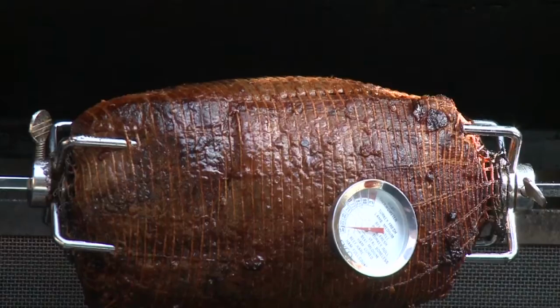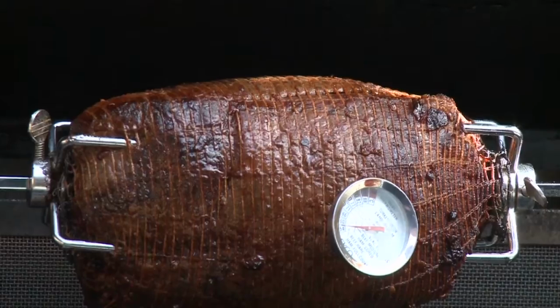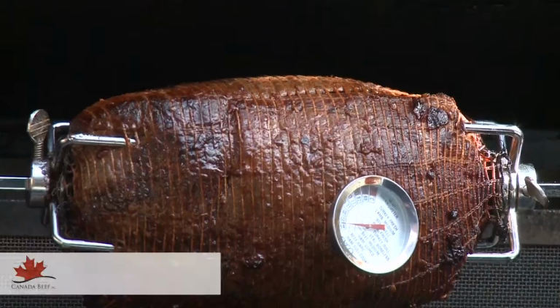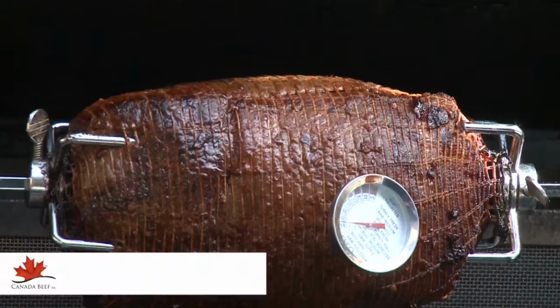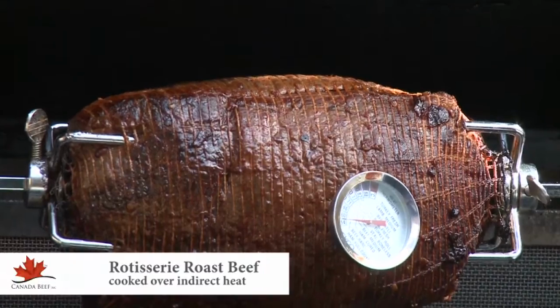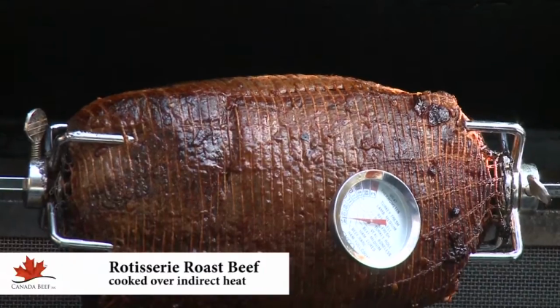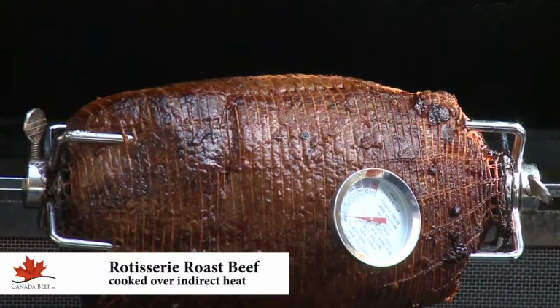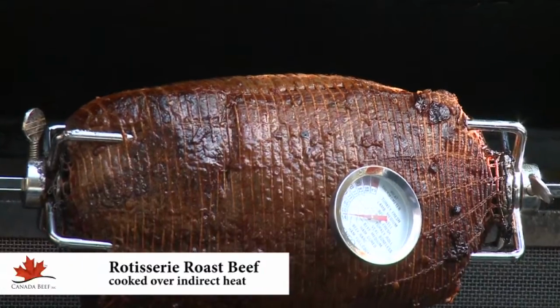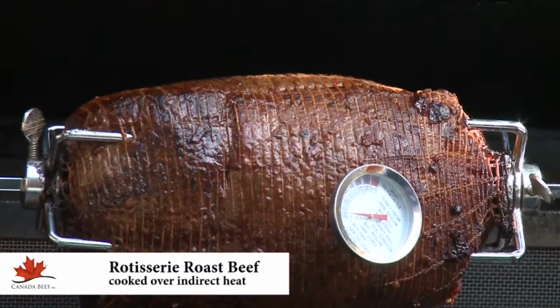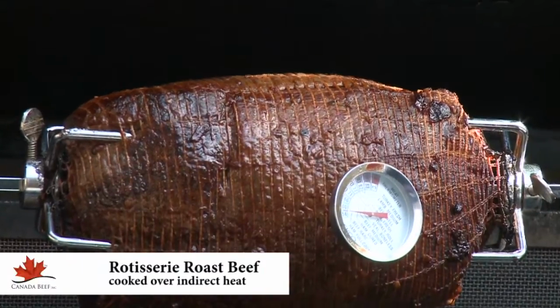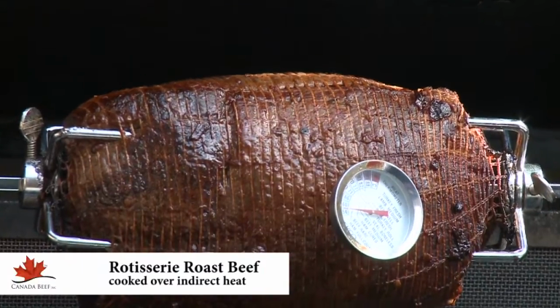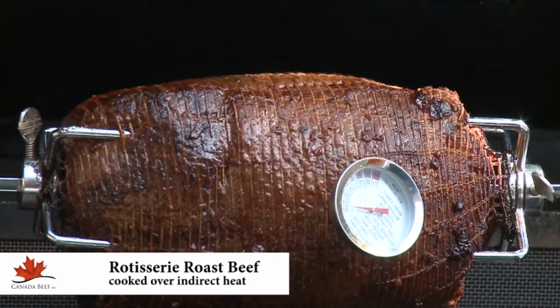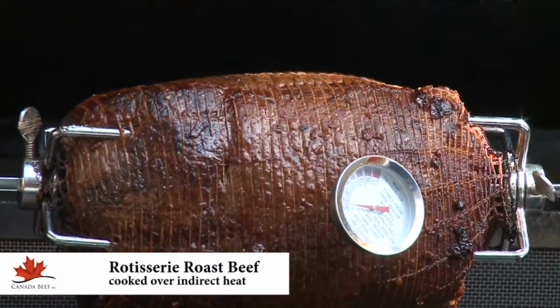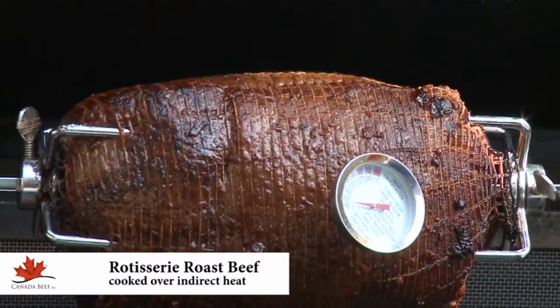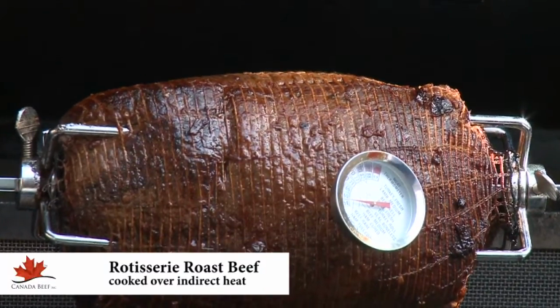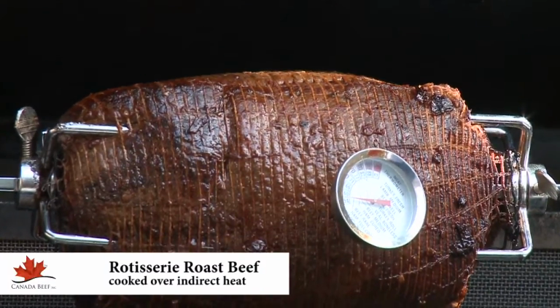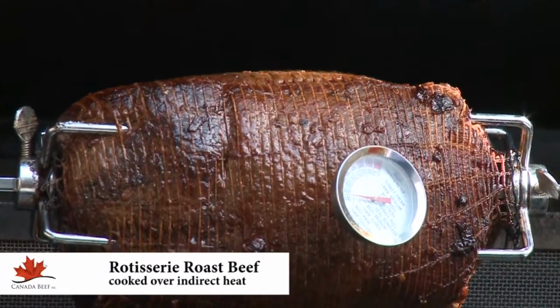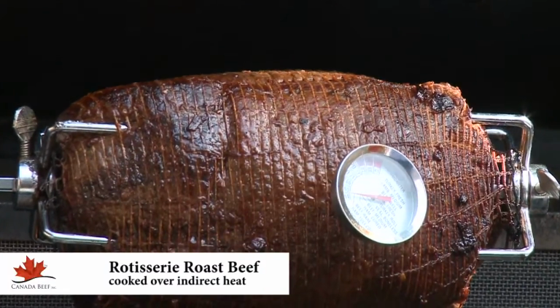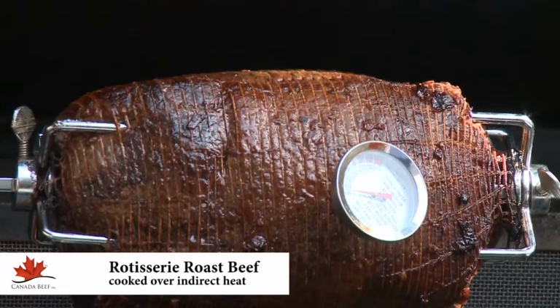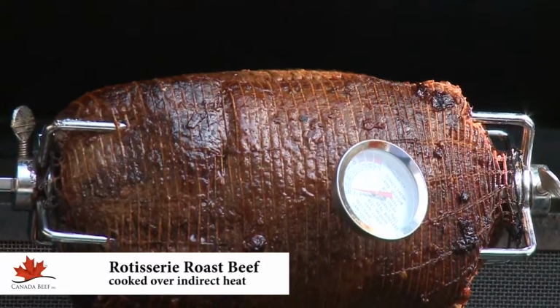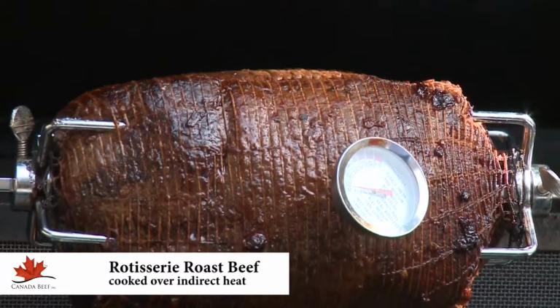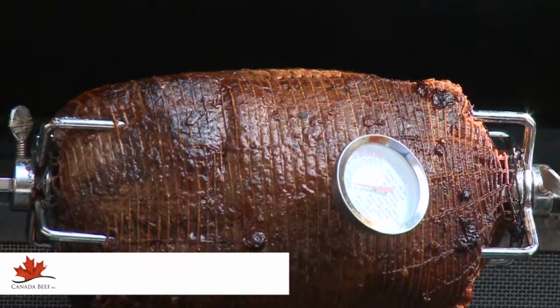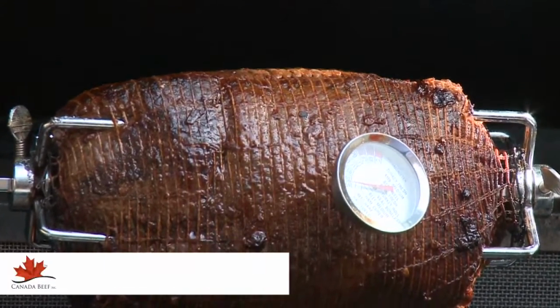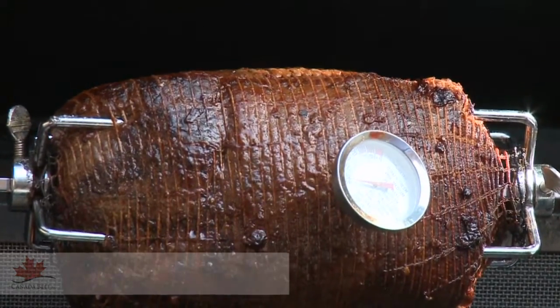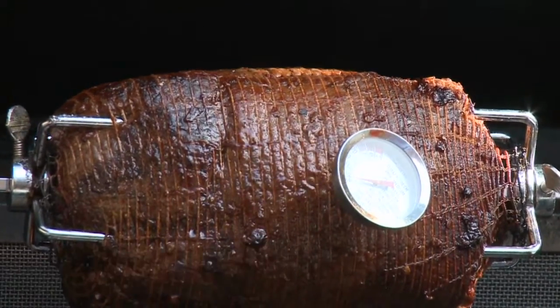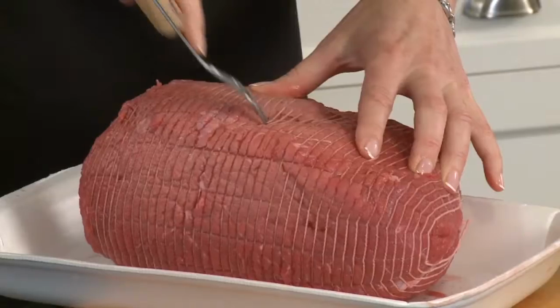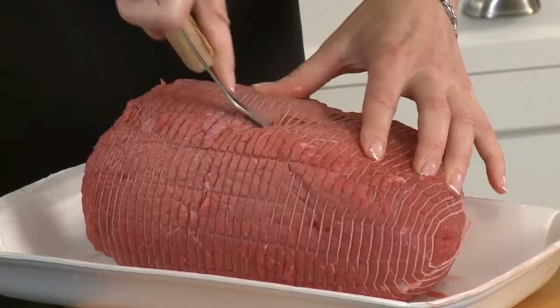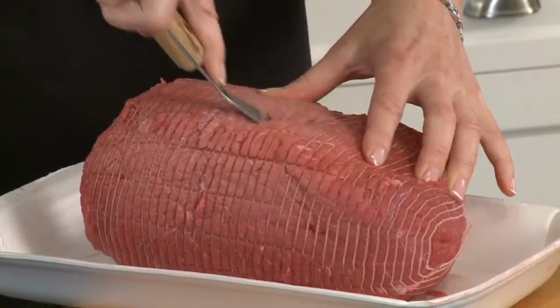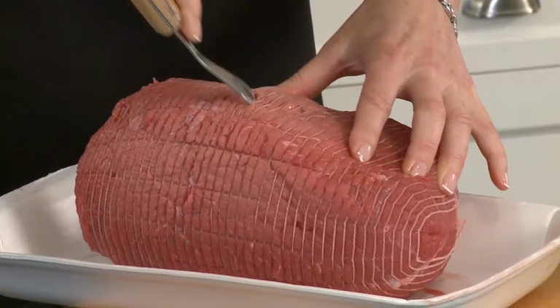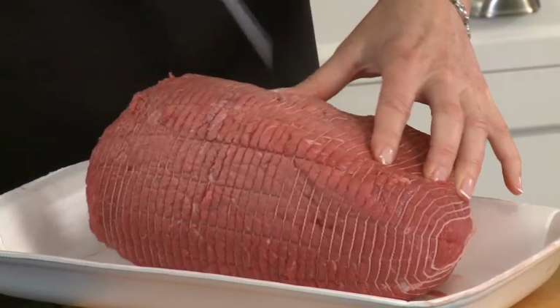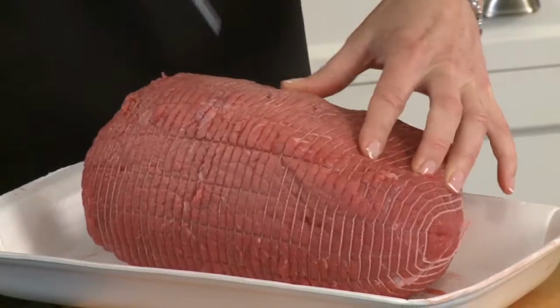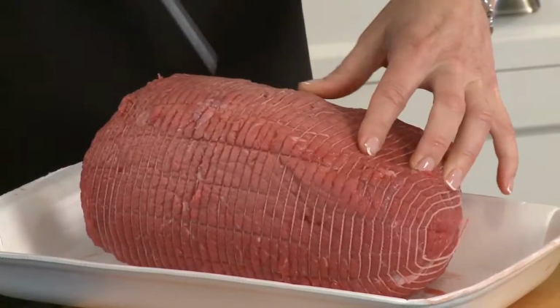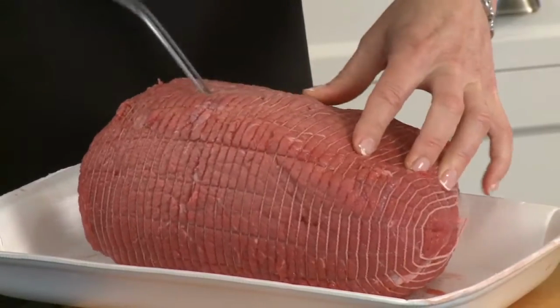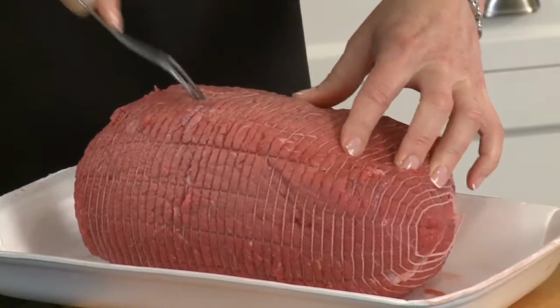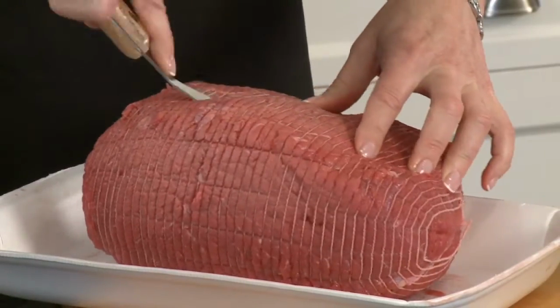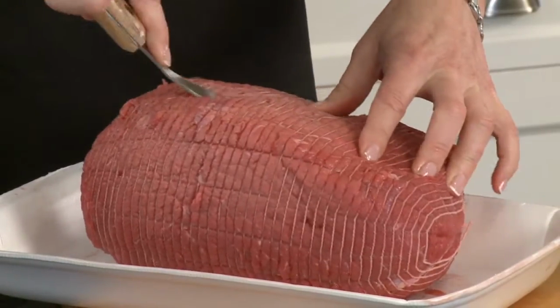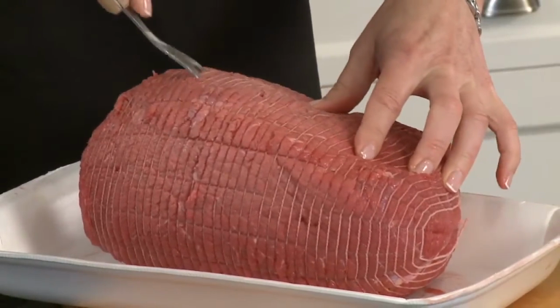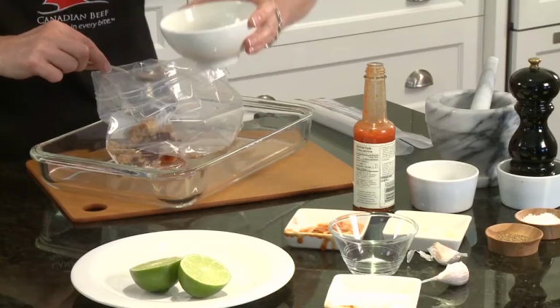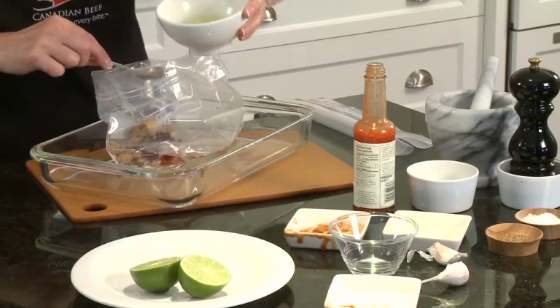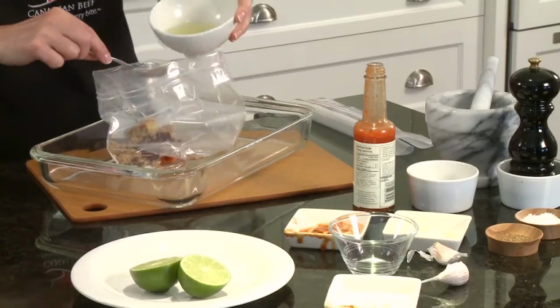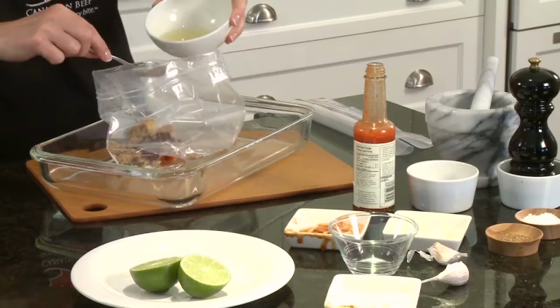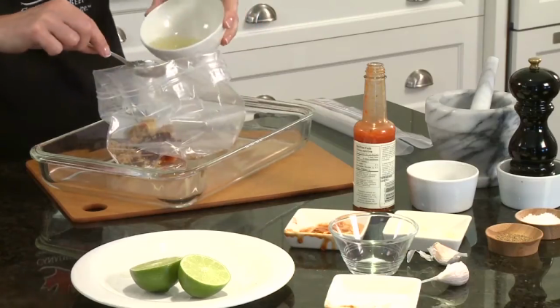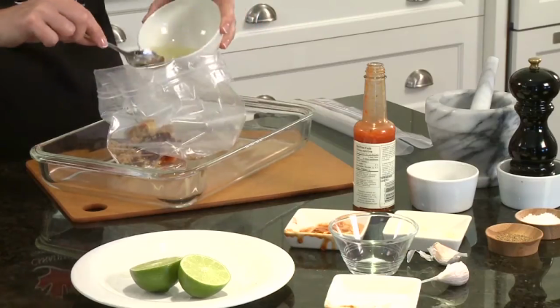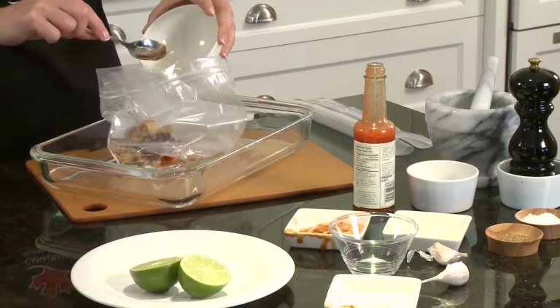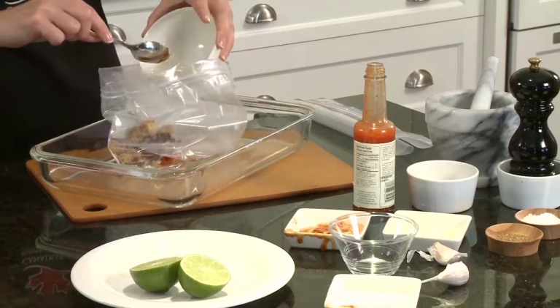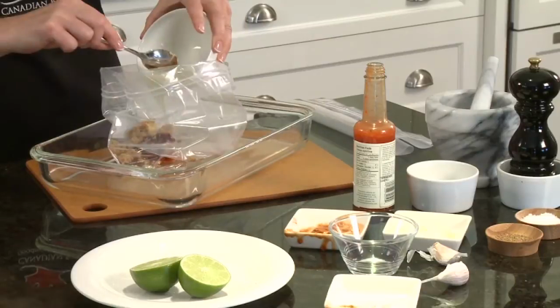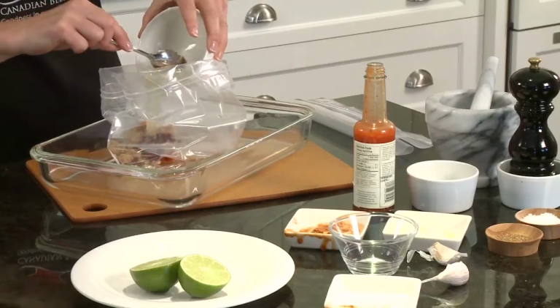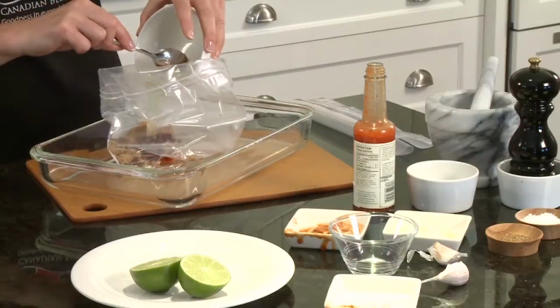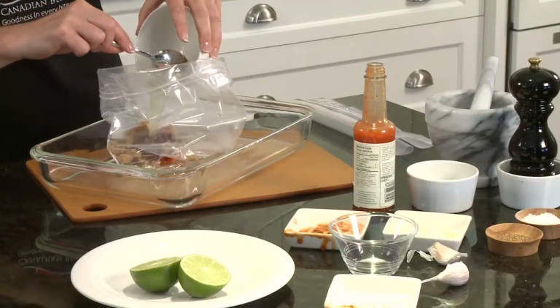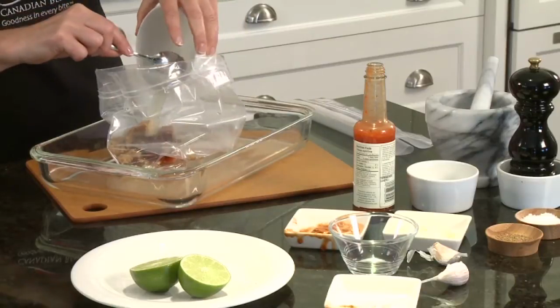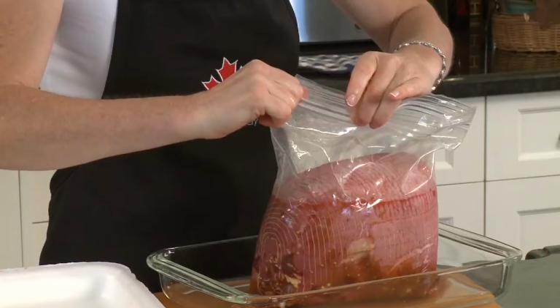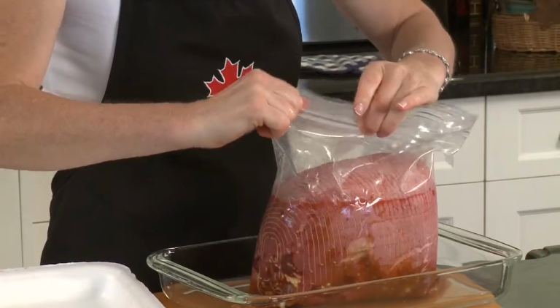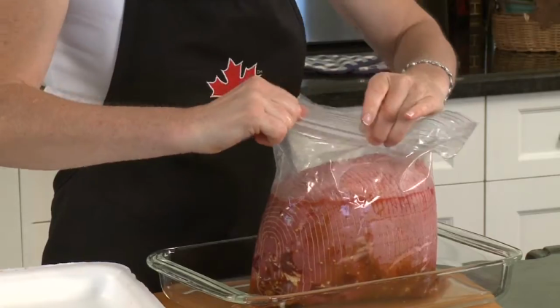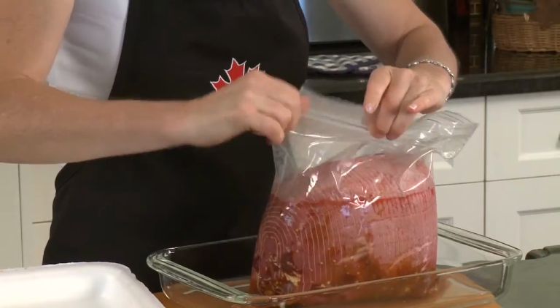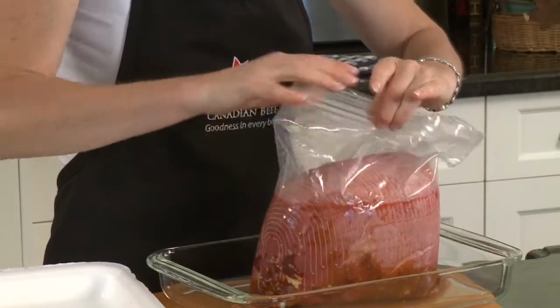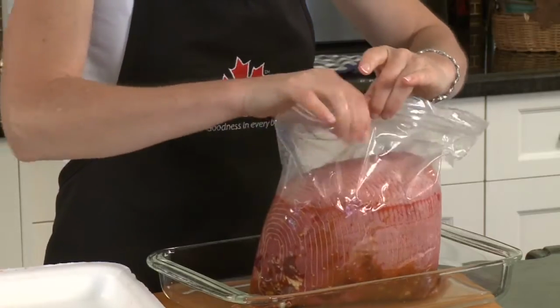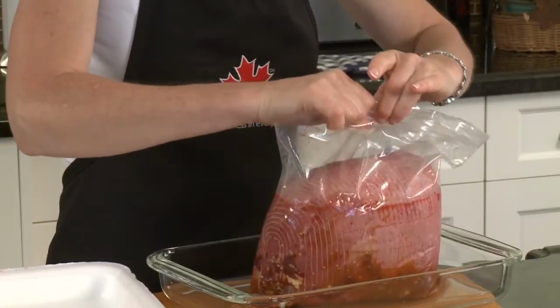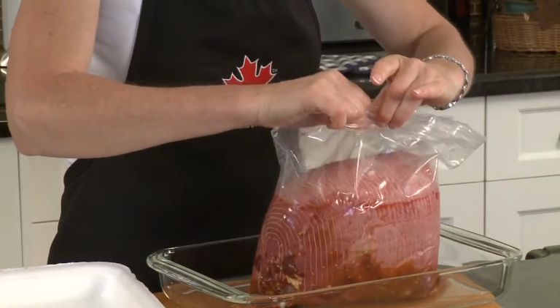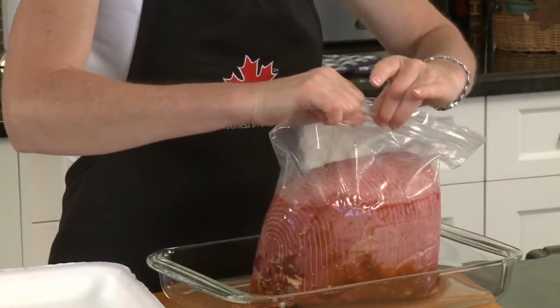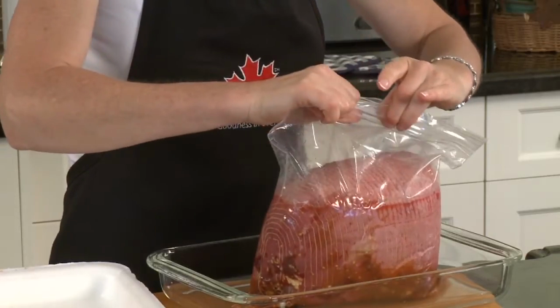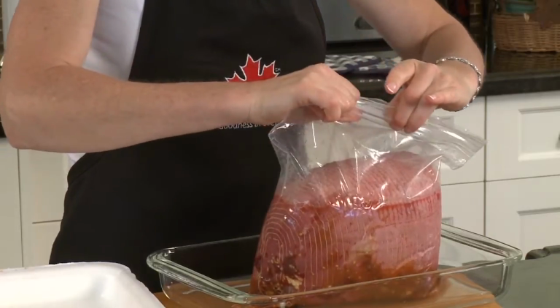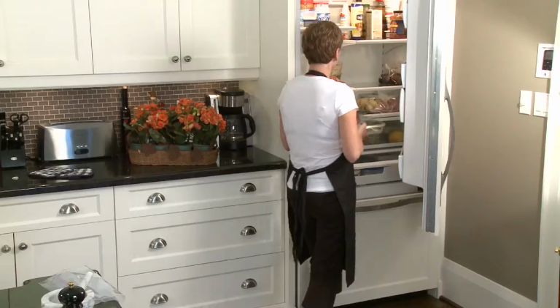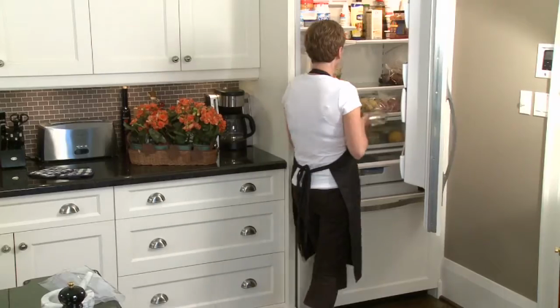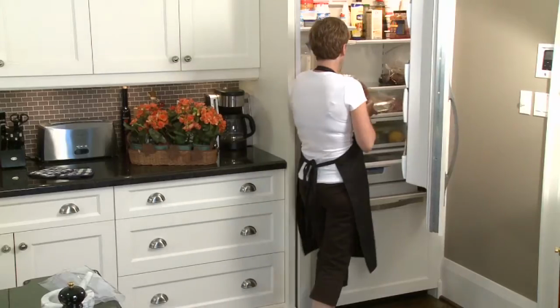Start off with a Canadian boneless beef rotisserie roast or evenly shaped oven roast. Marinate for a few hours or overnight.